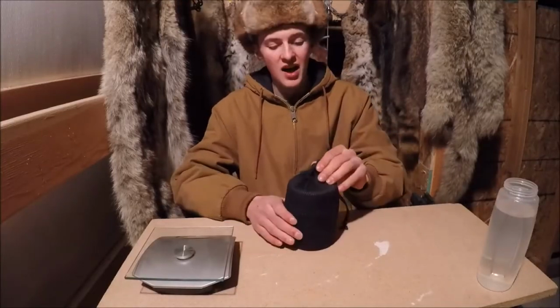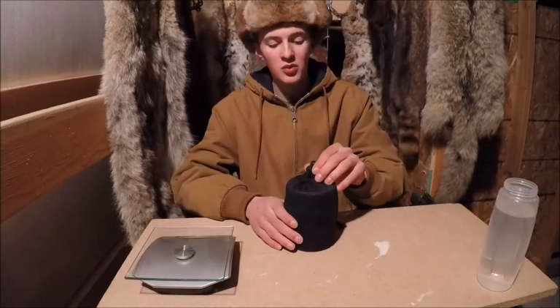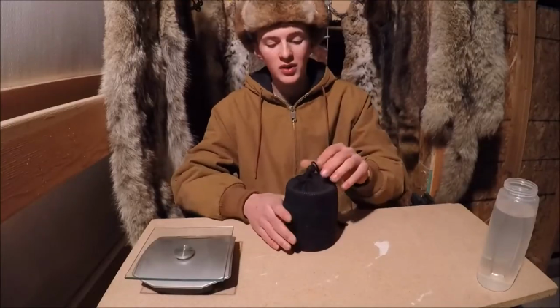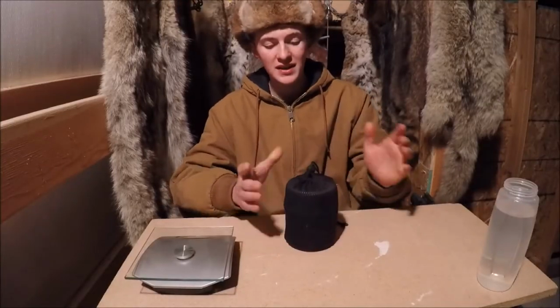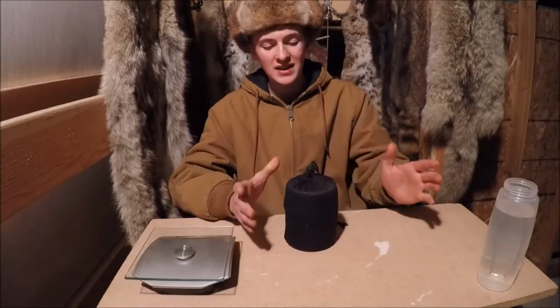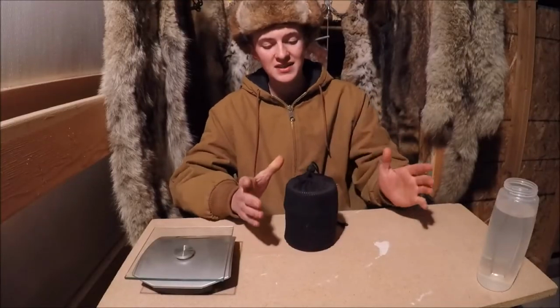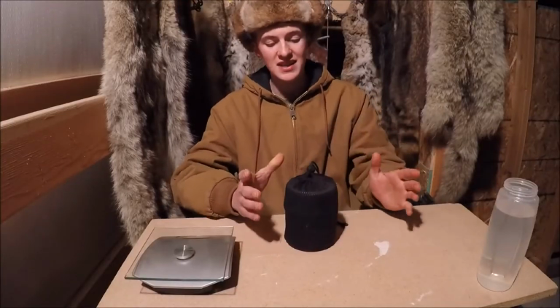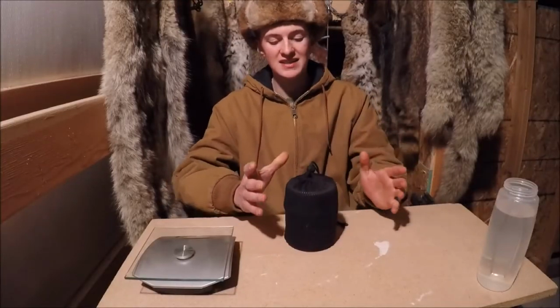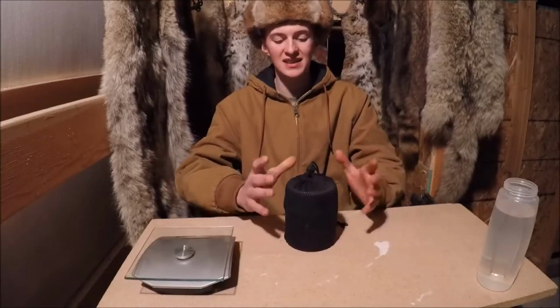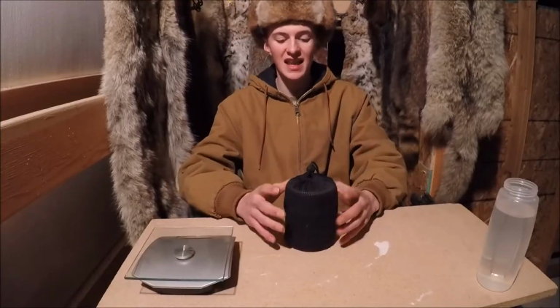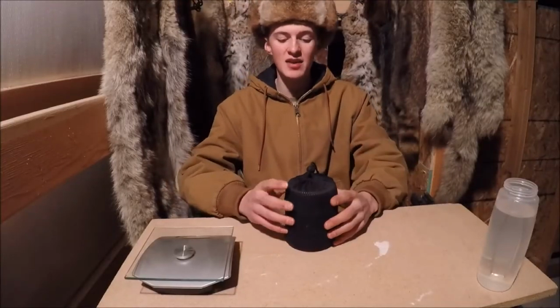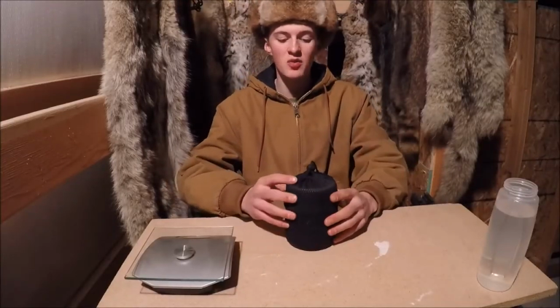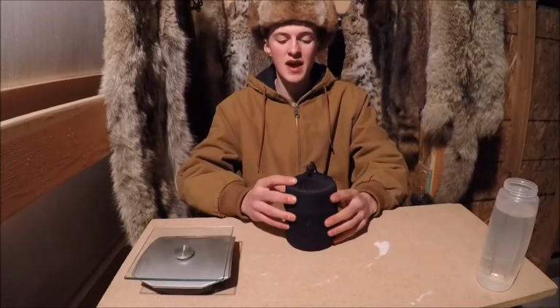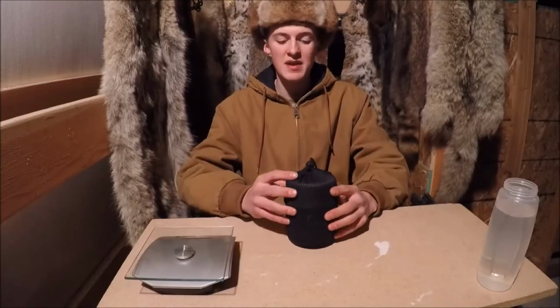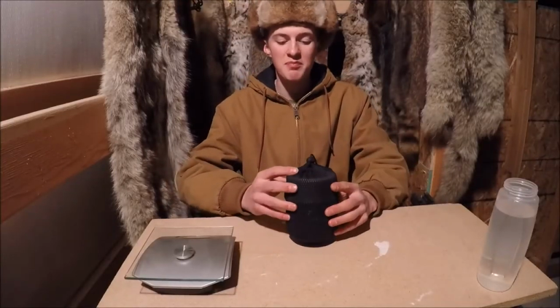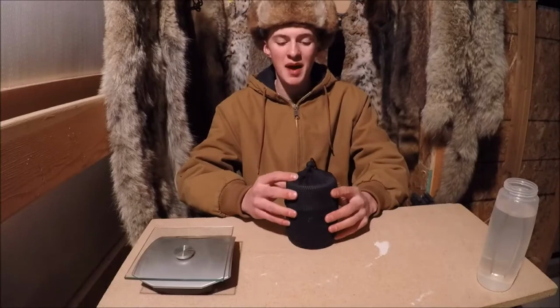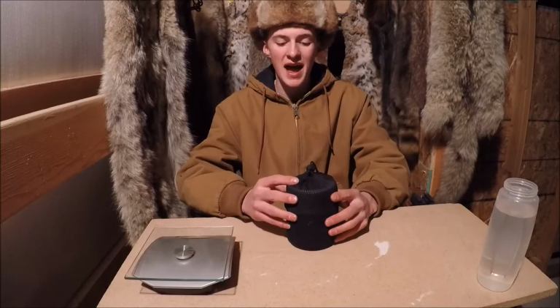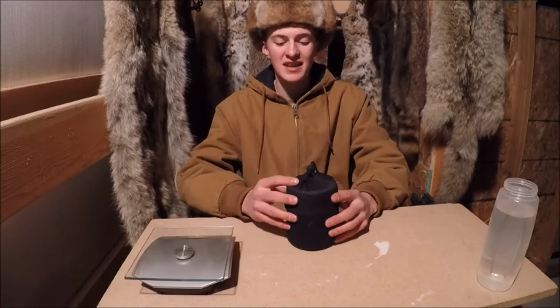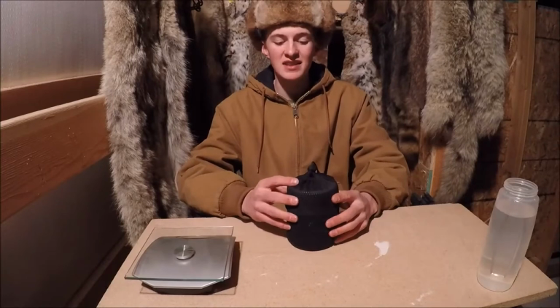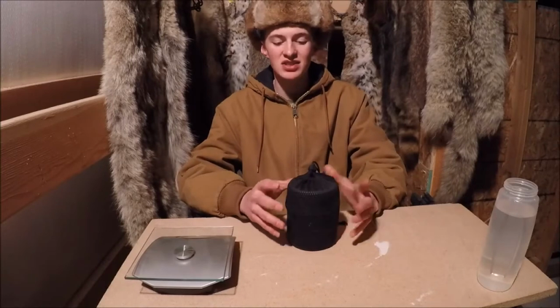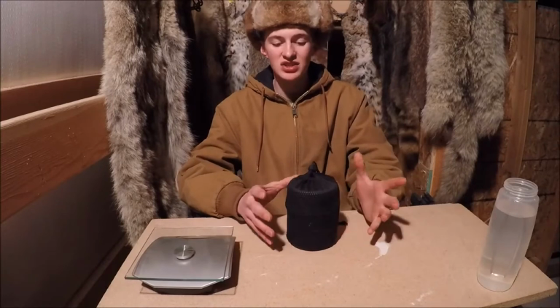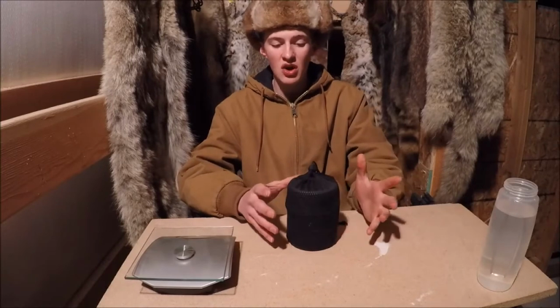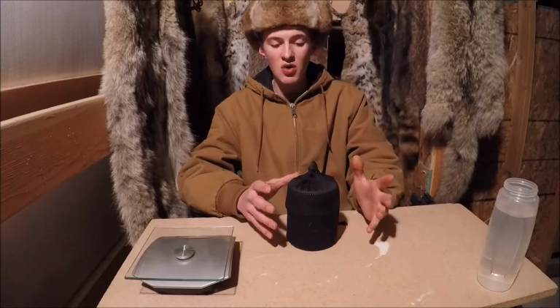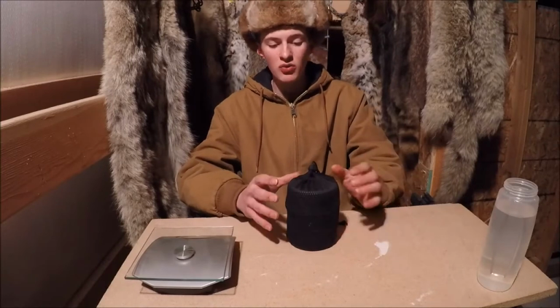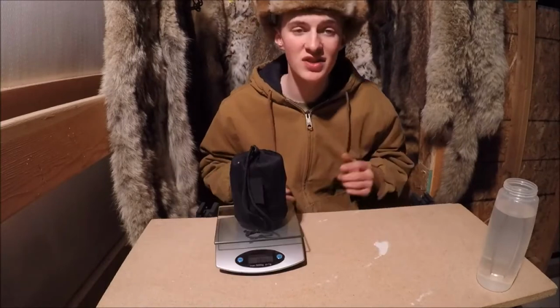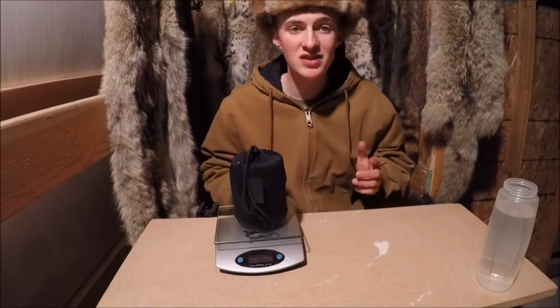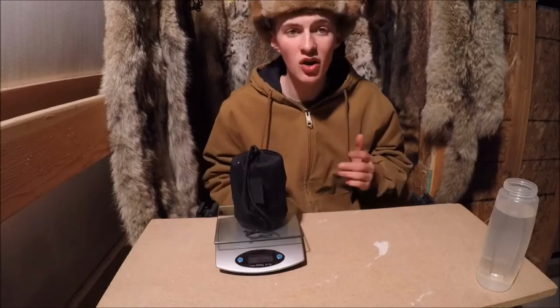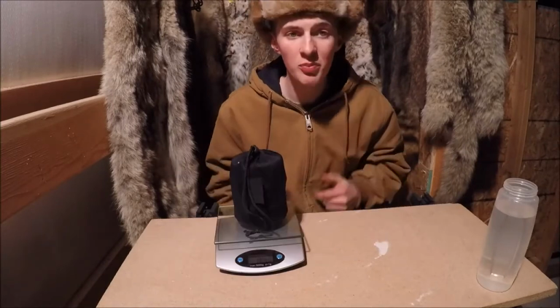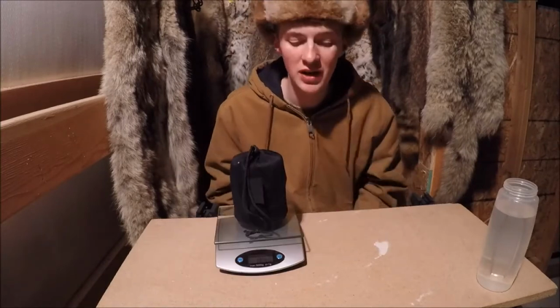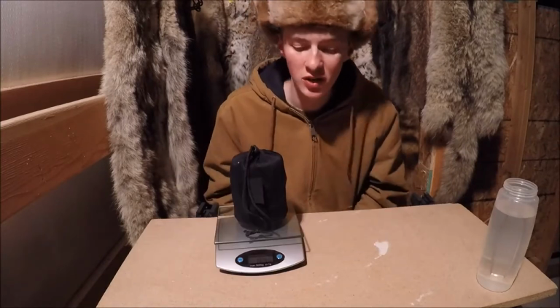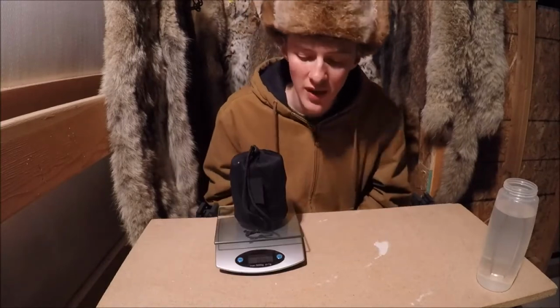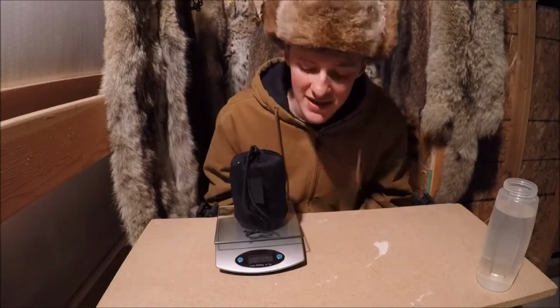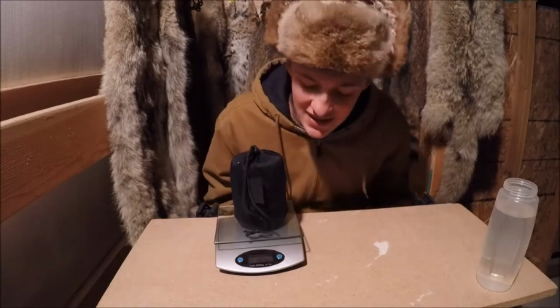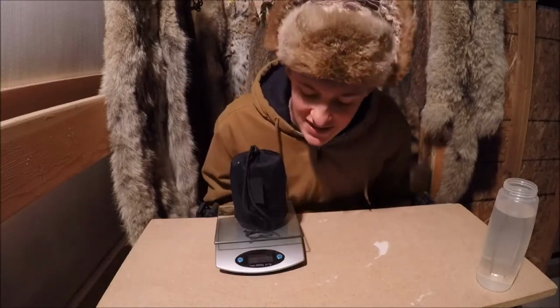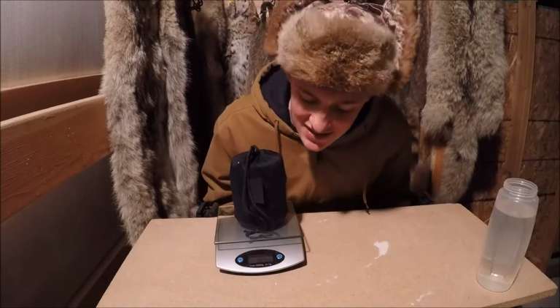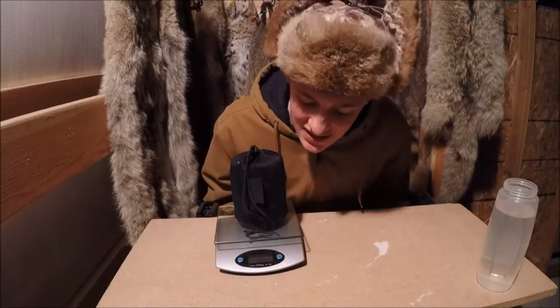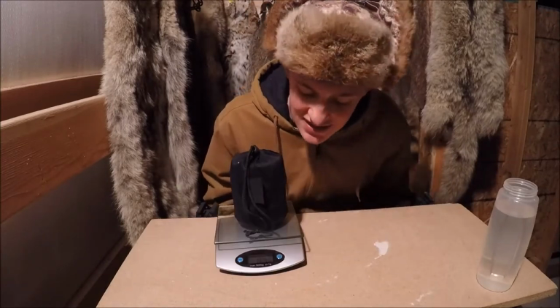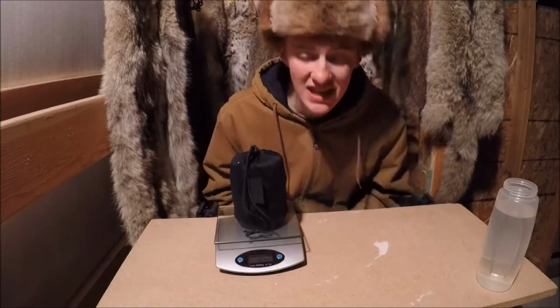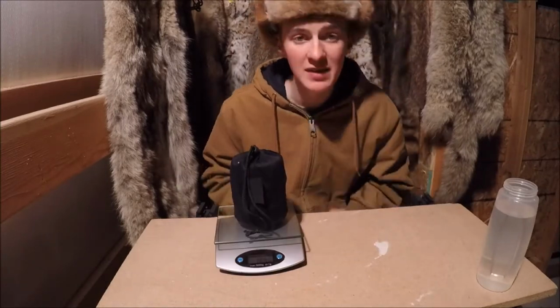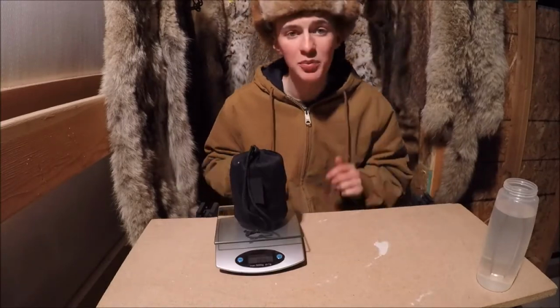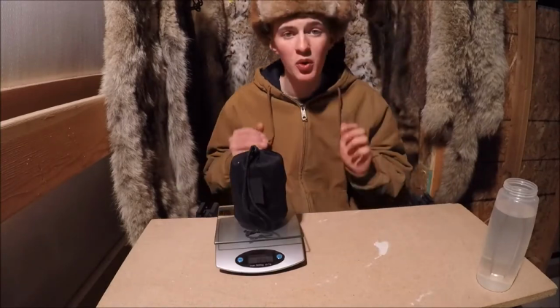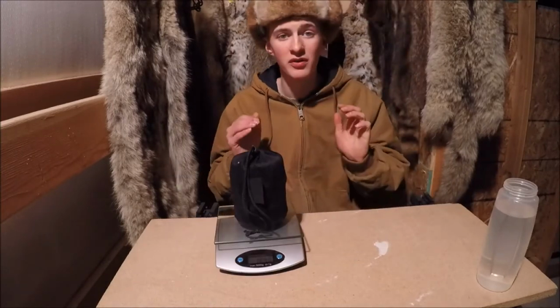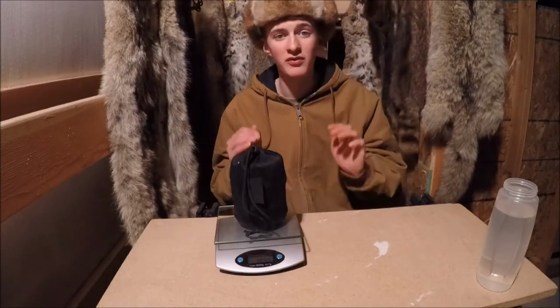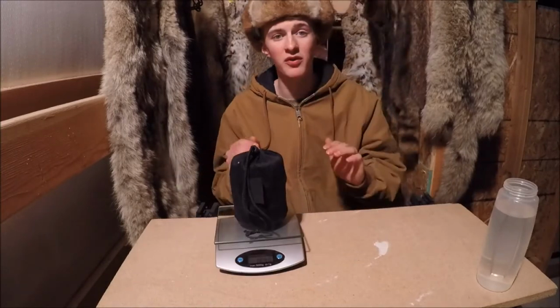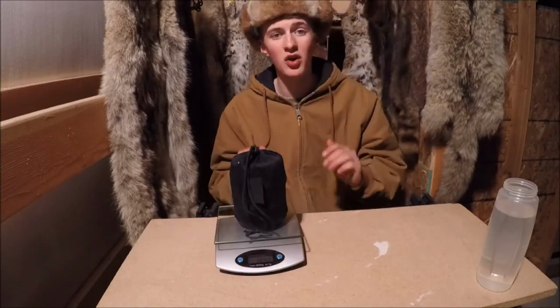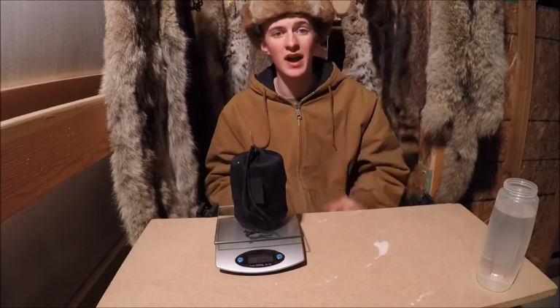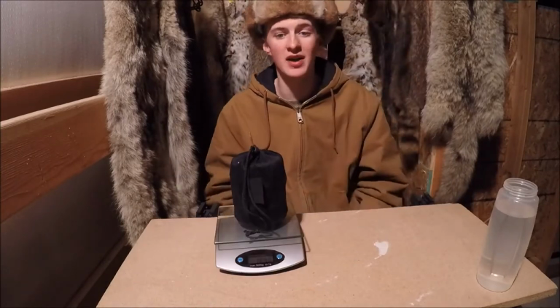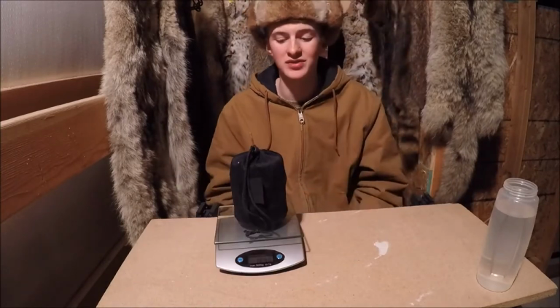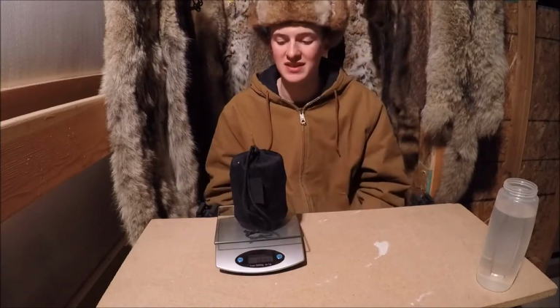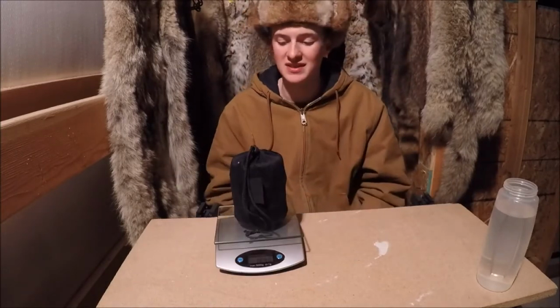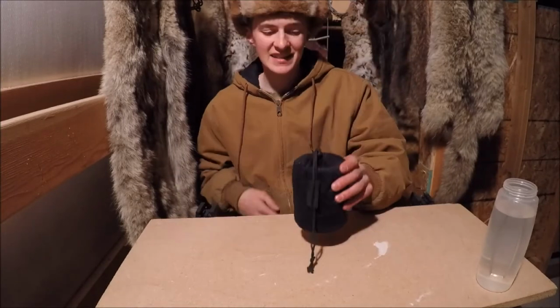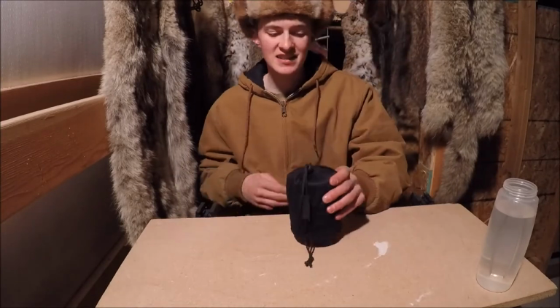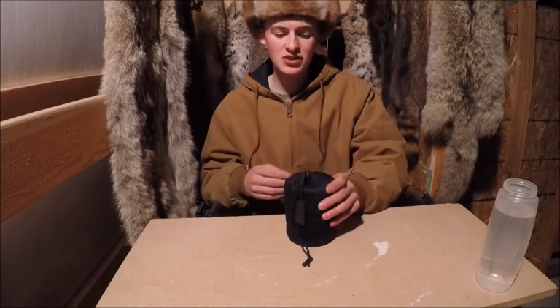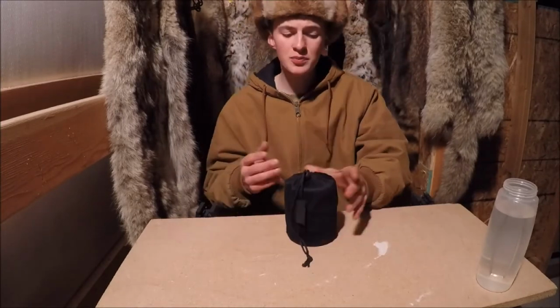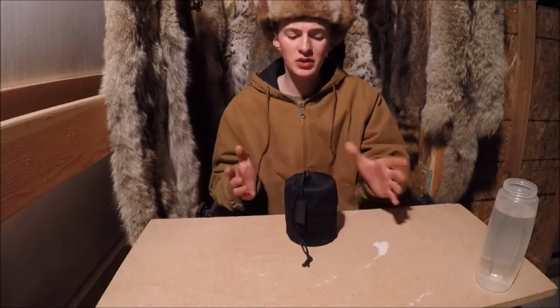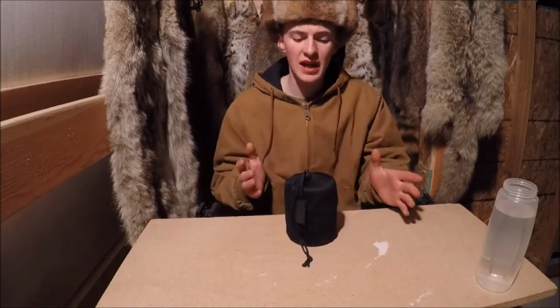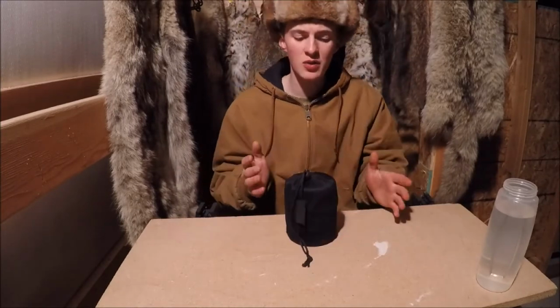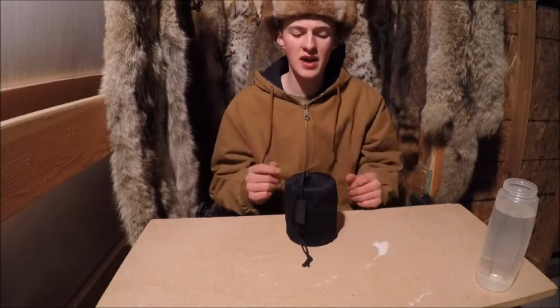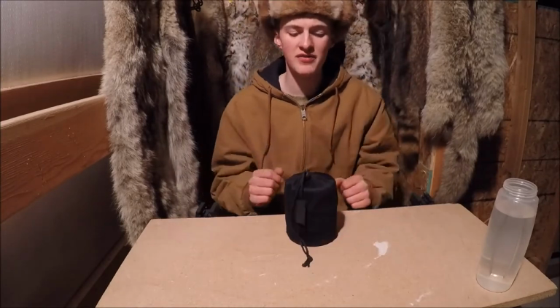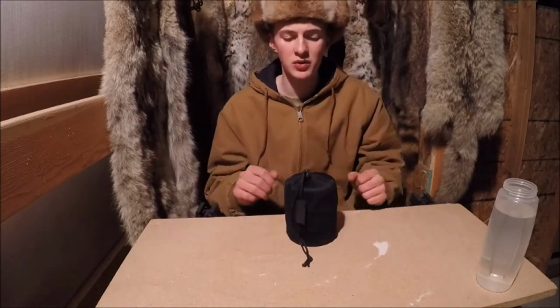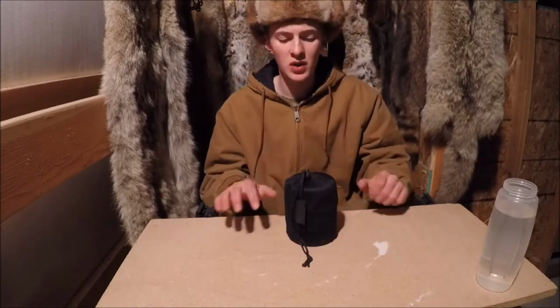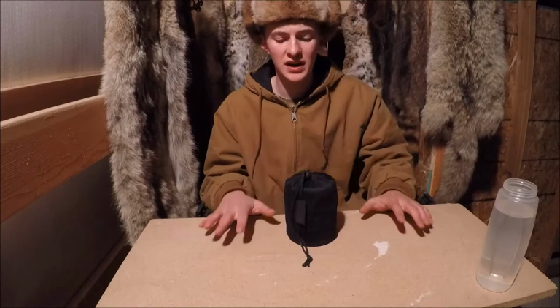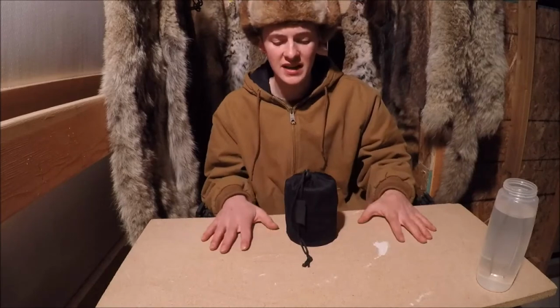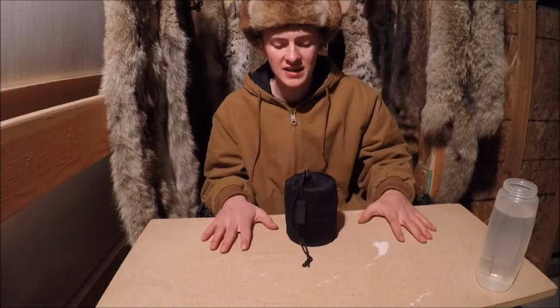What it is, it's a lightweight packing stove. This whole bundle weighs in at 16.4 ounces. It's super lightweight for what it is.